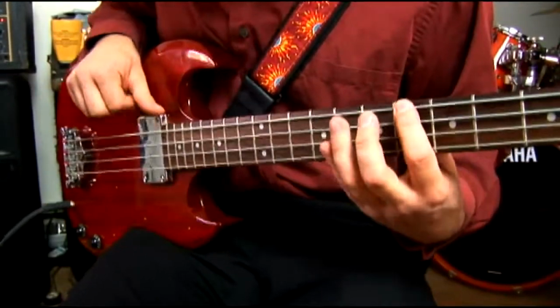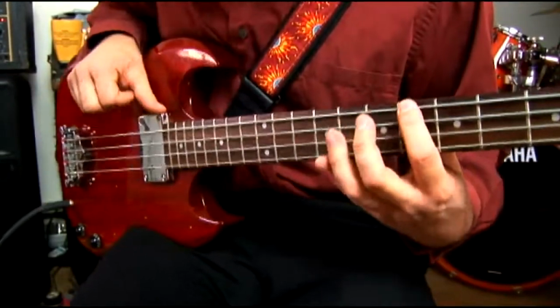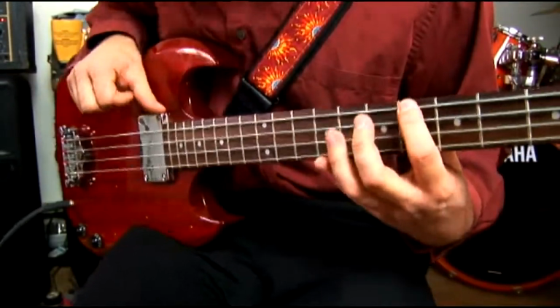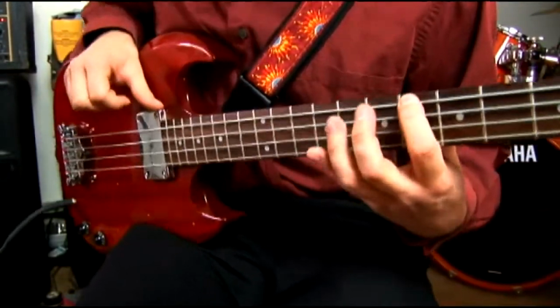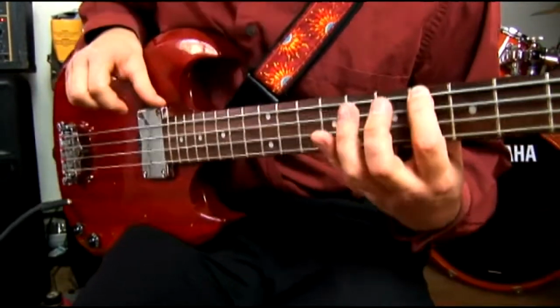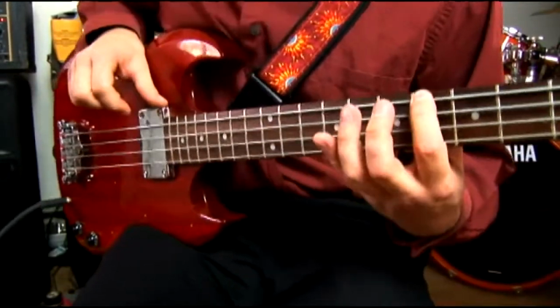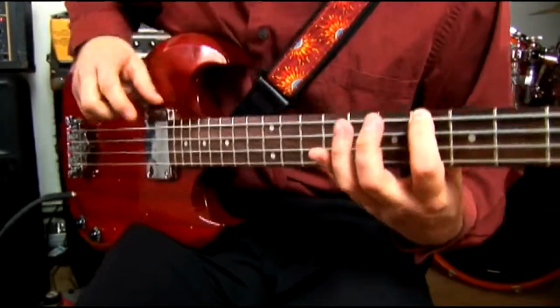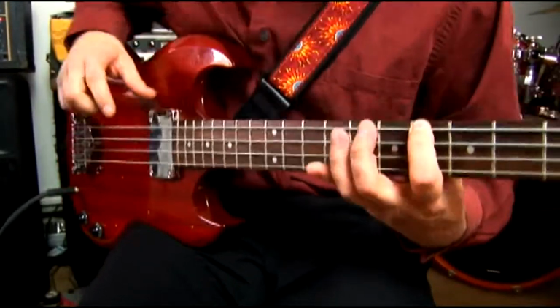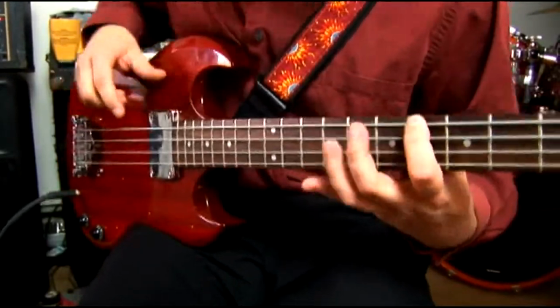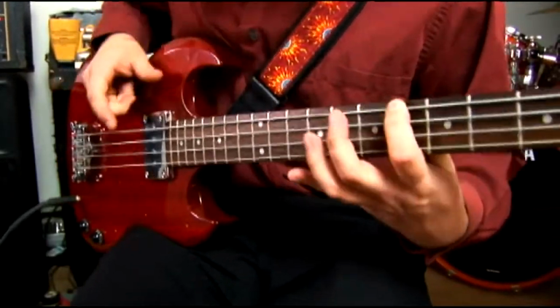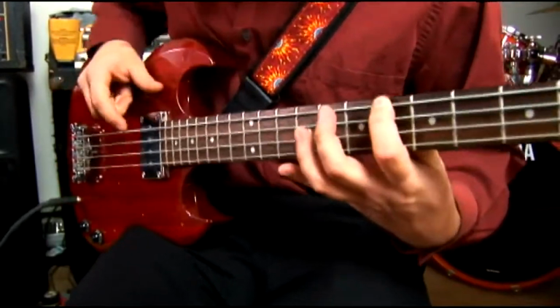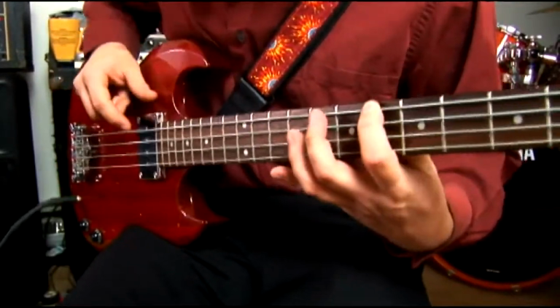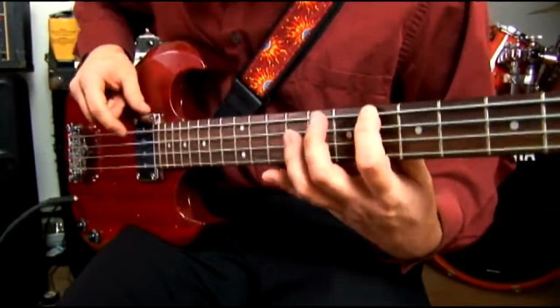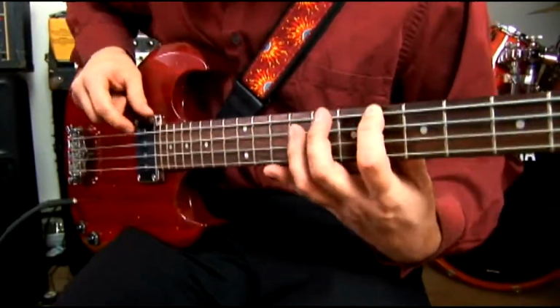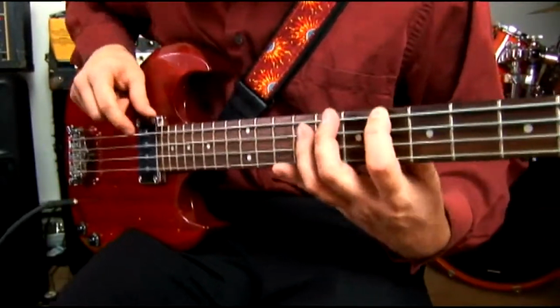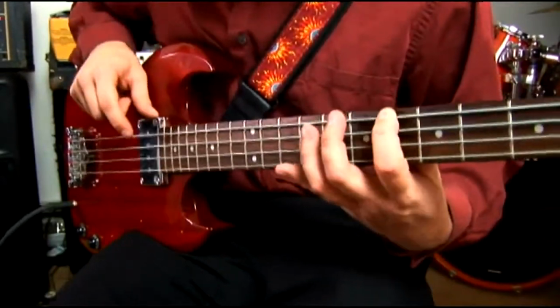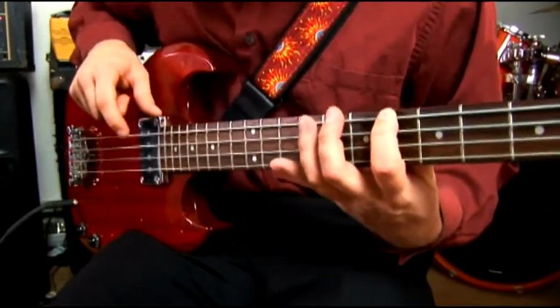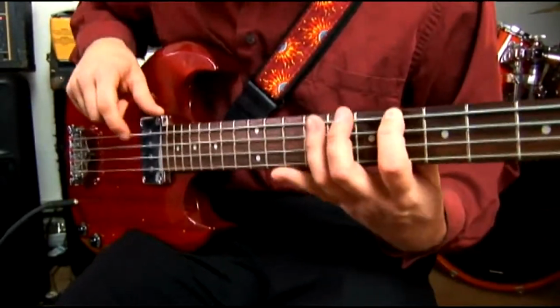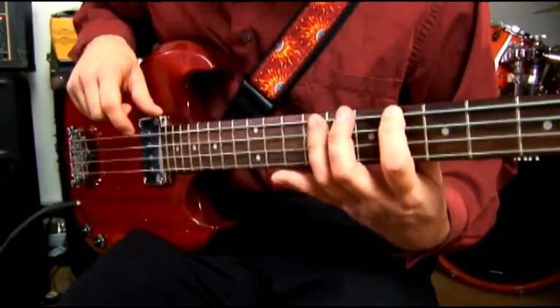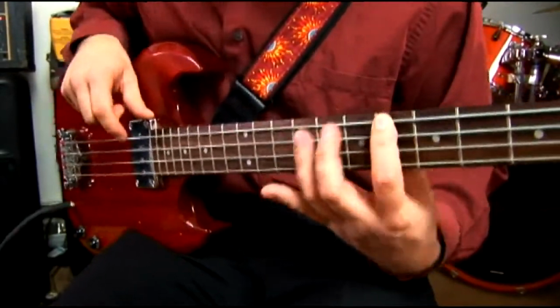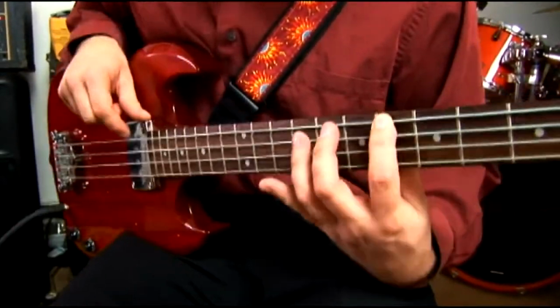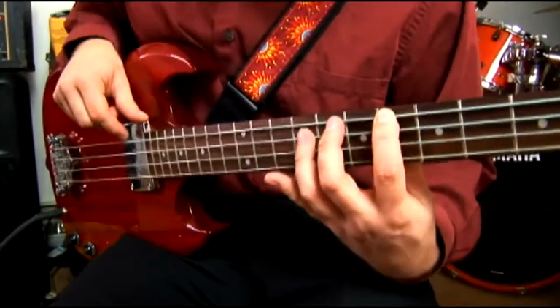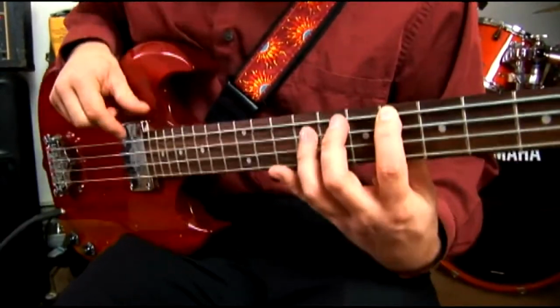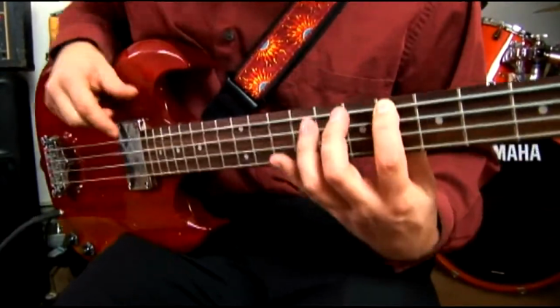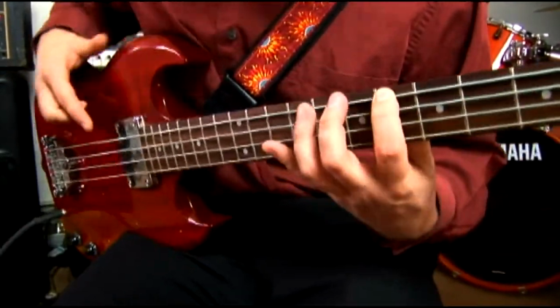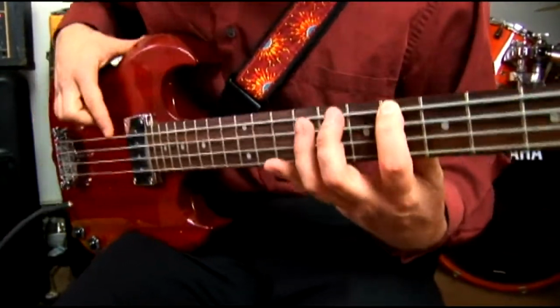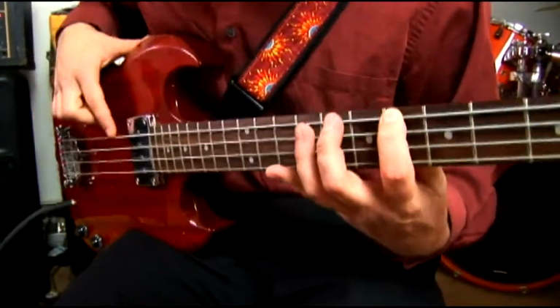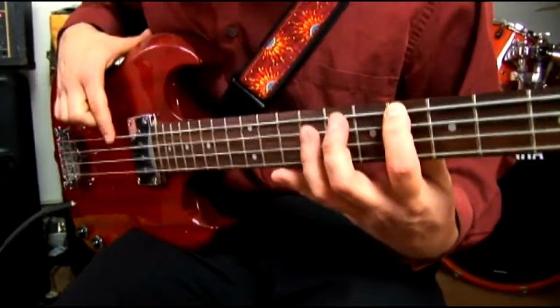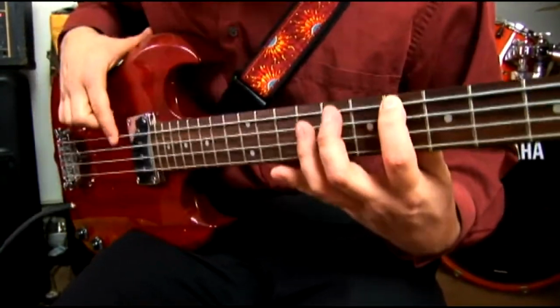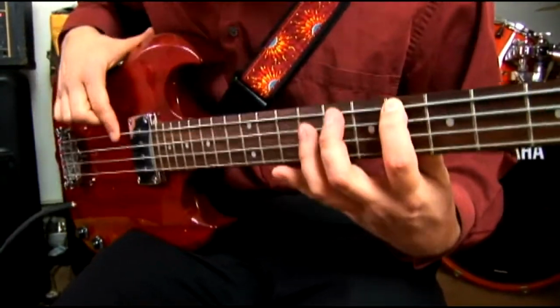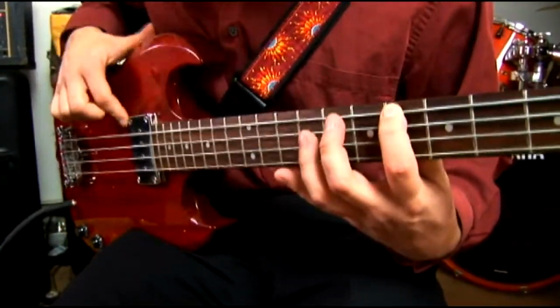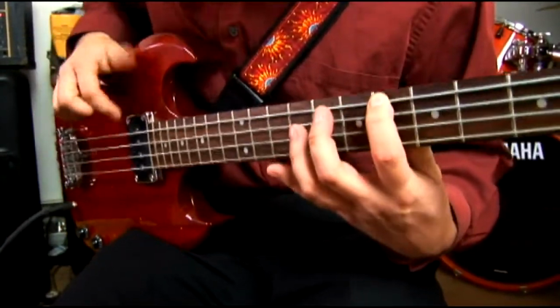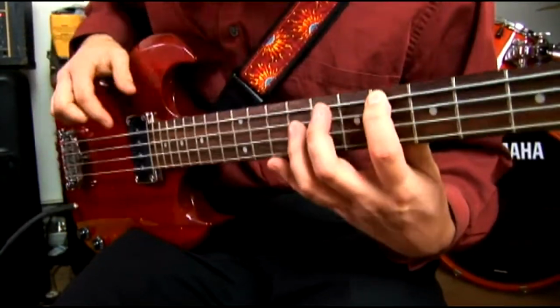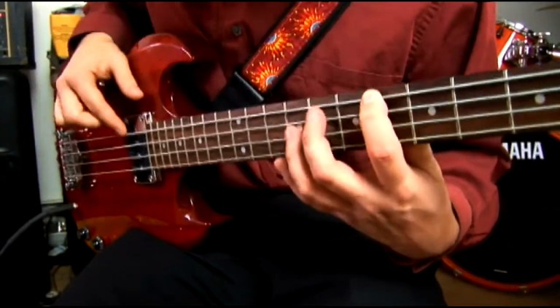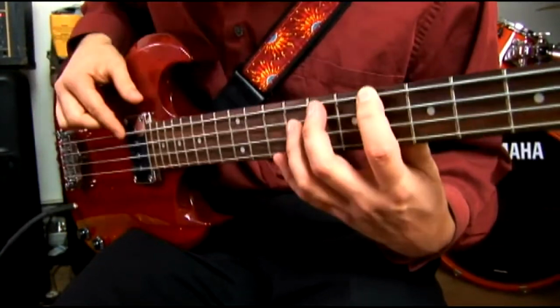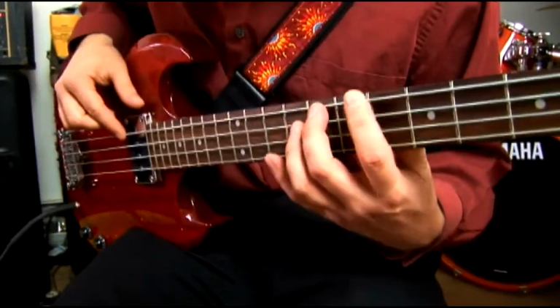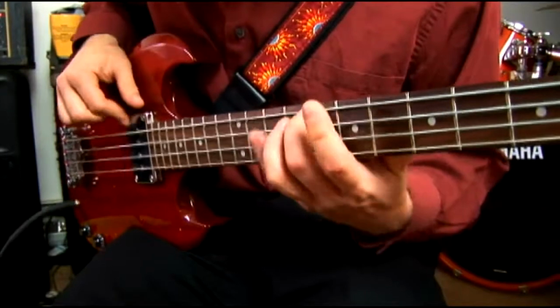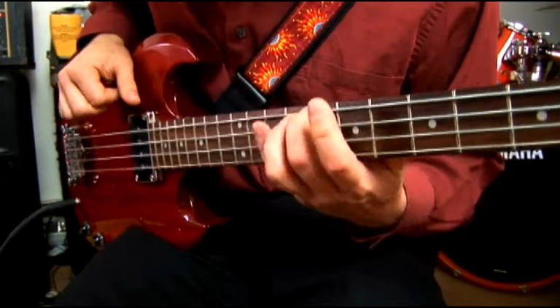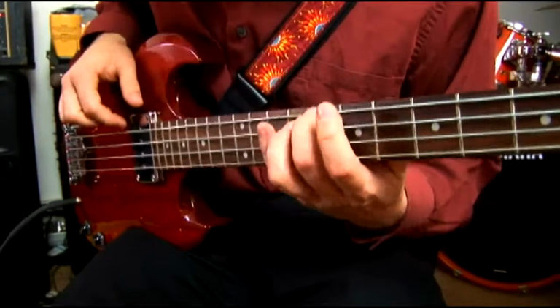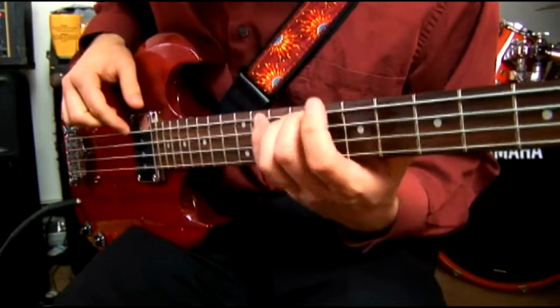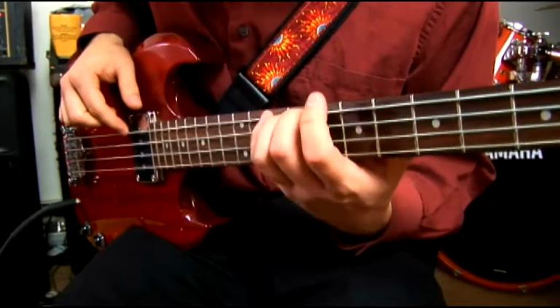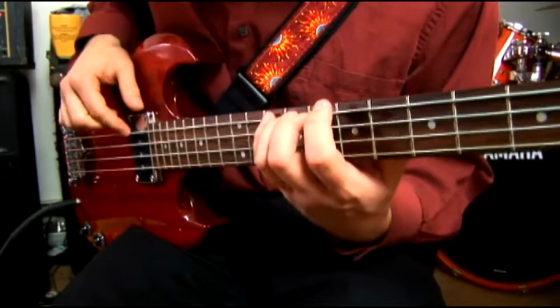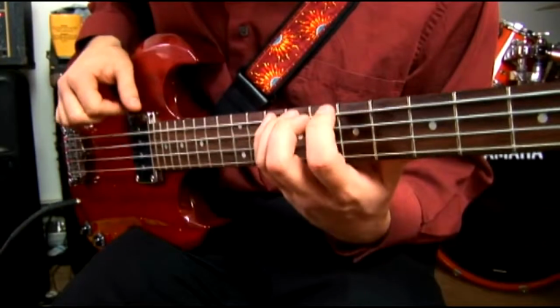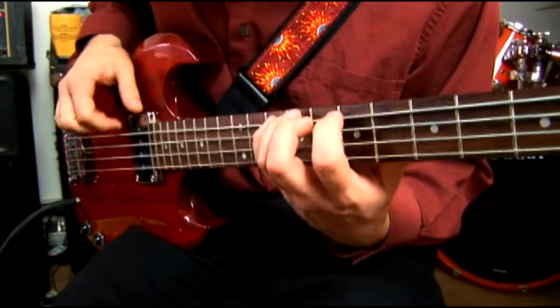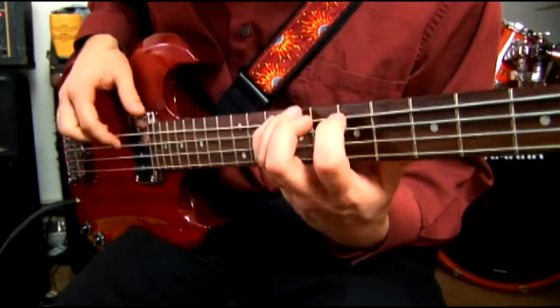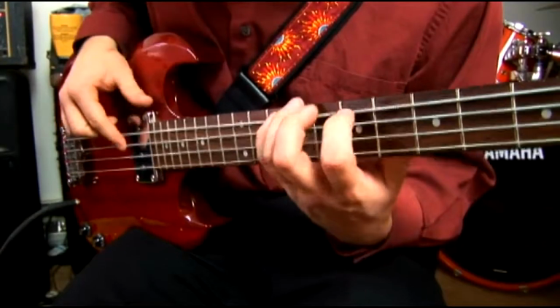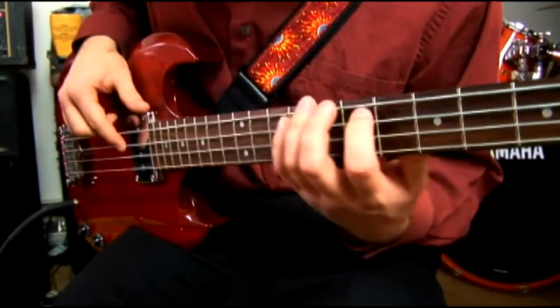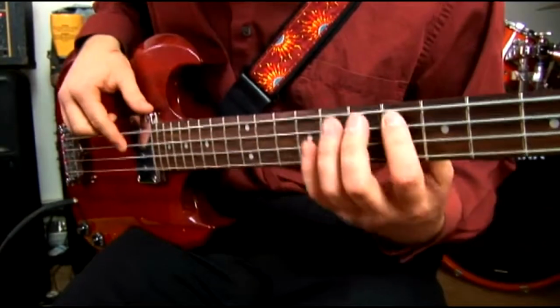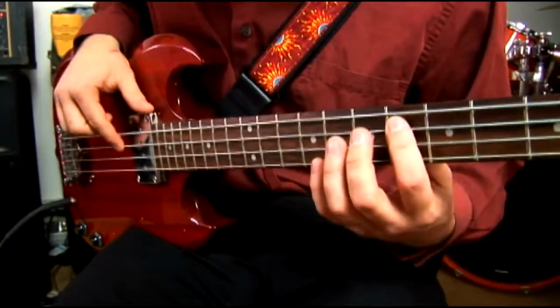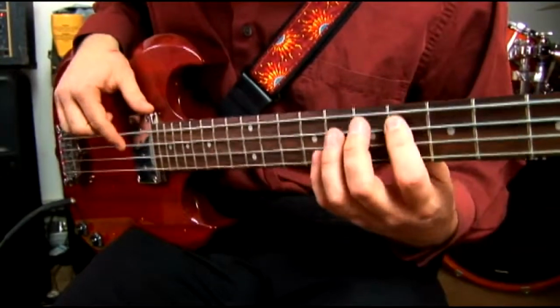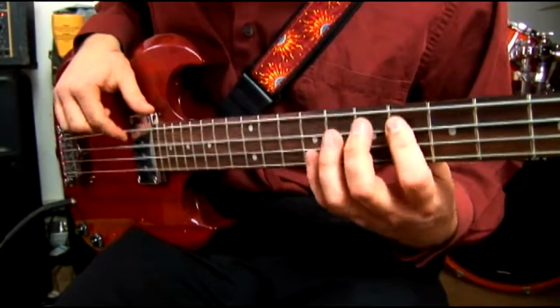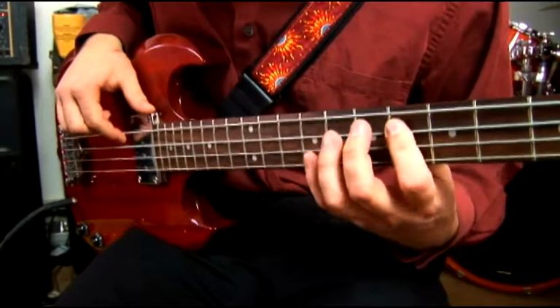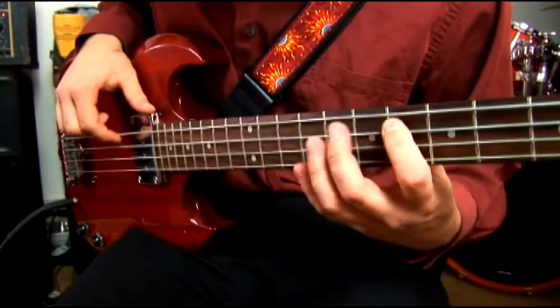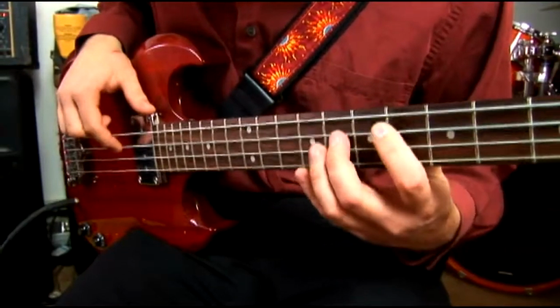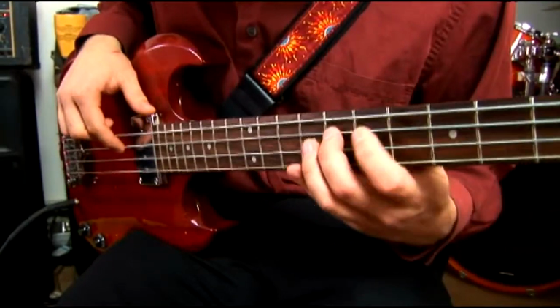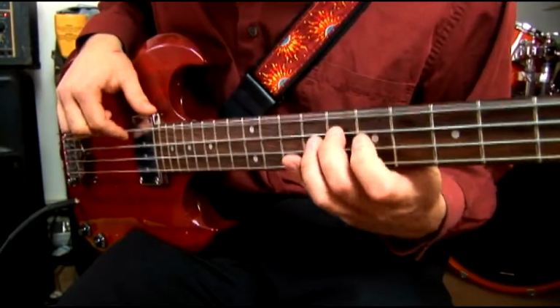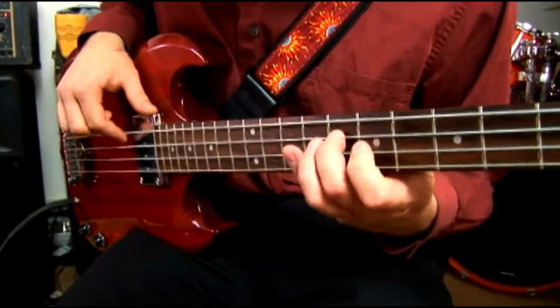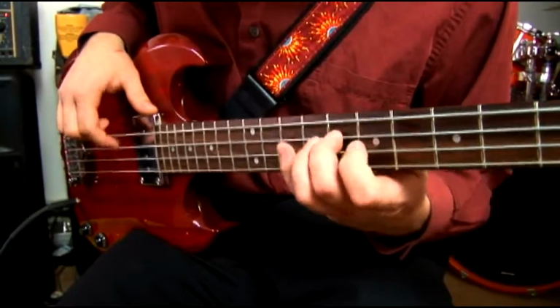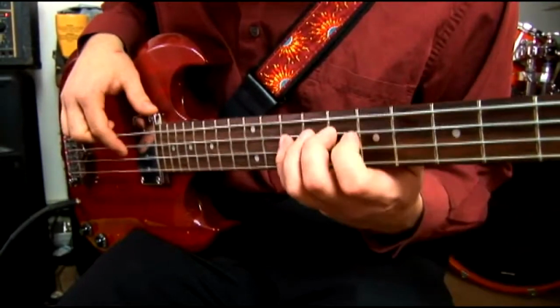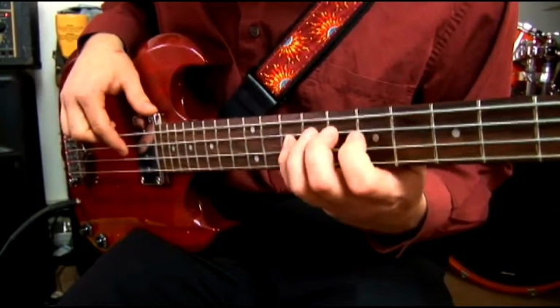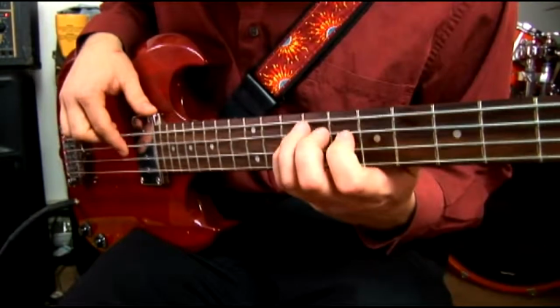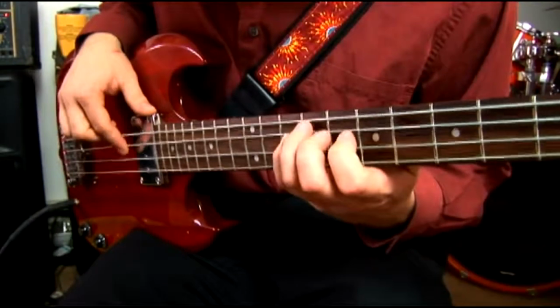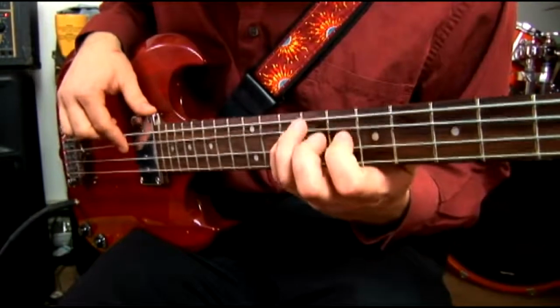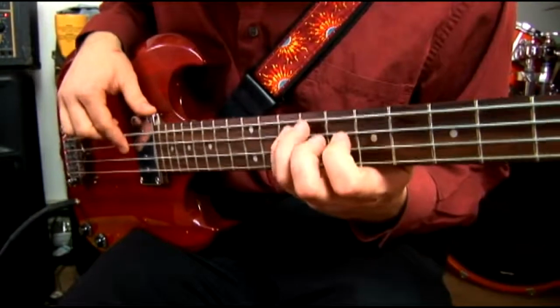And it skips a fret each time for the first two strings. You have 6, 8, 10, 6, 8, 10.